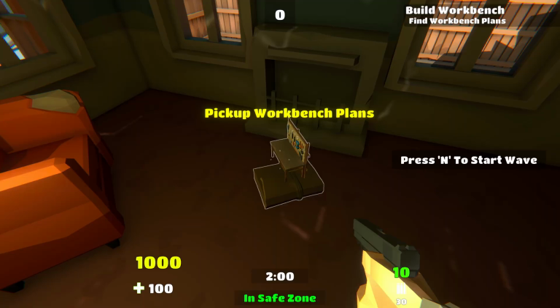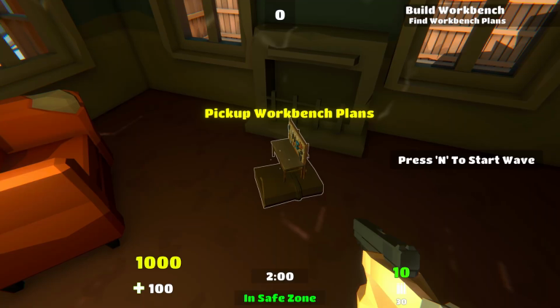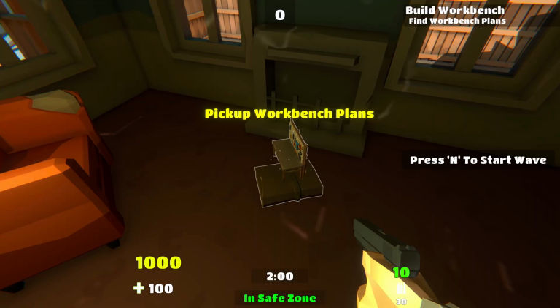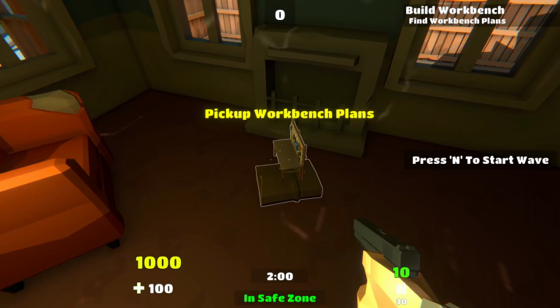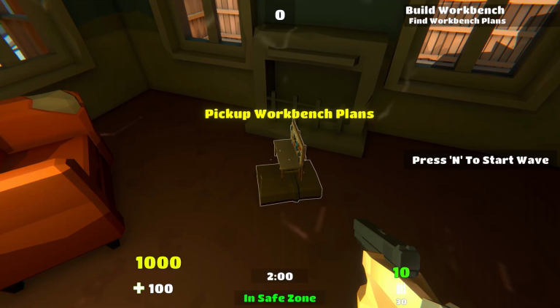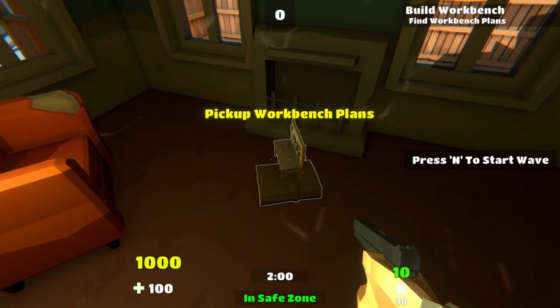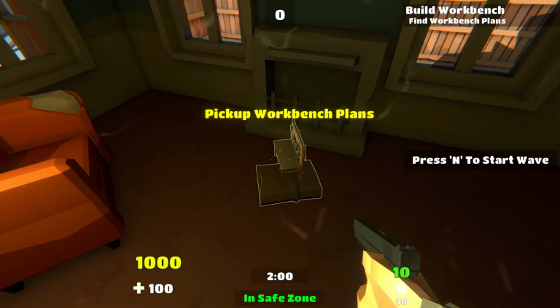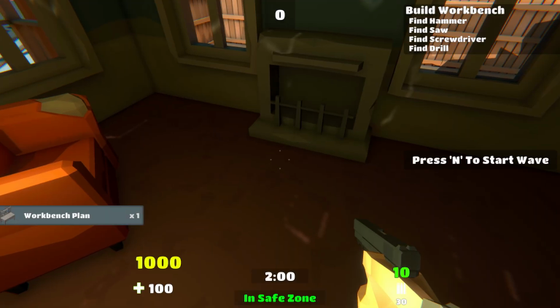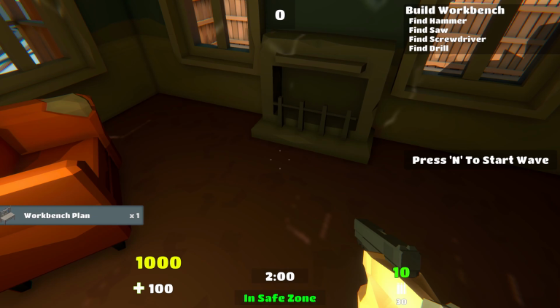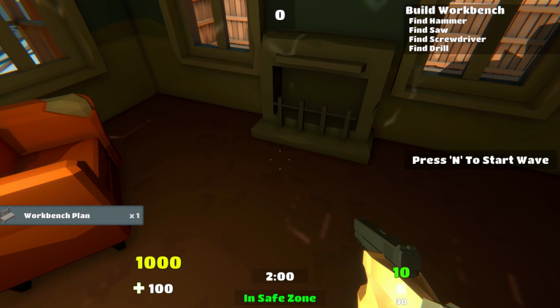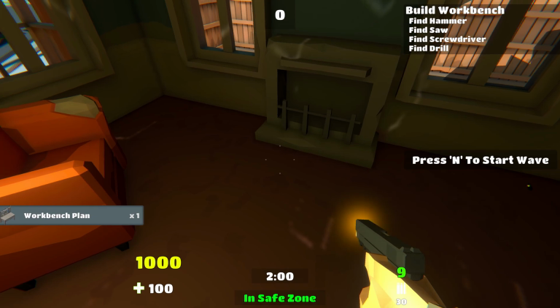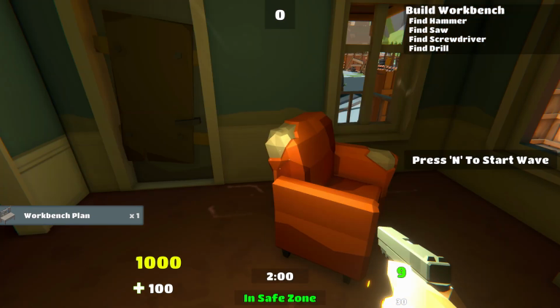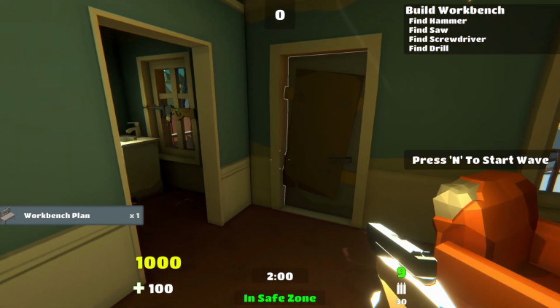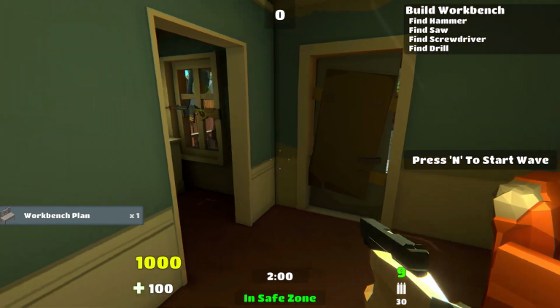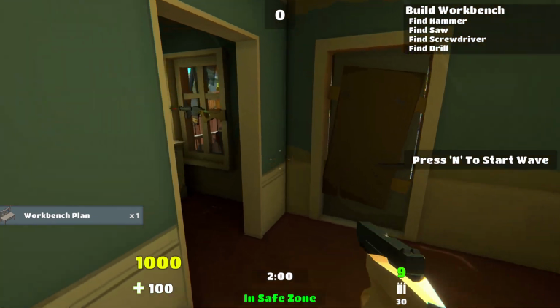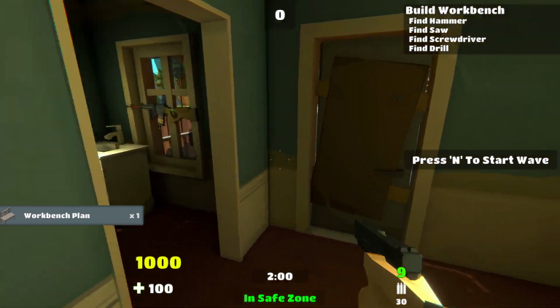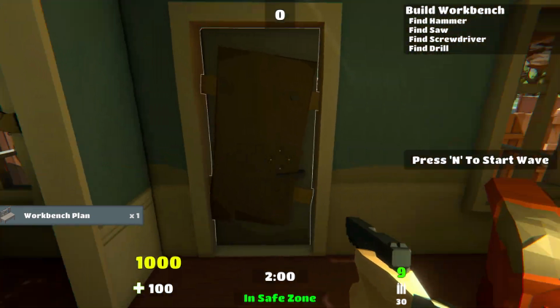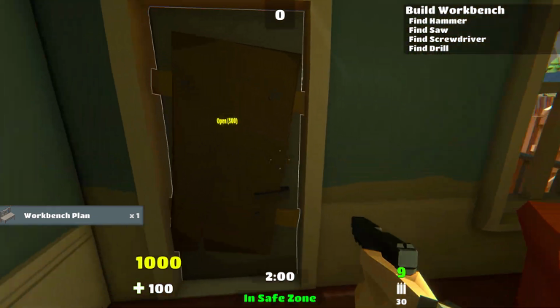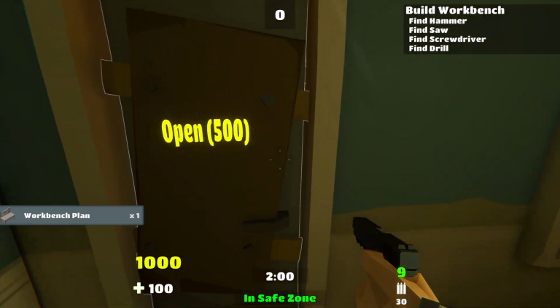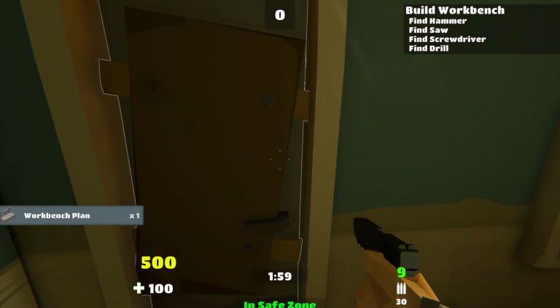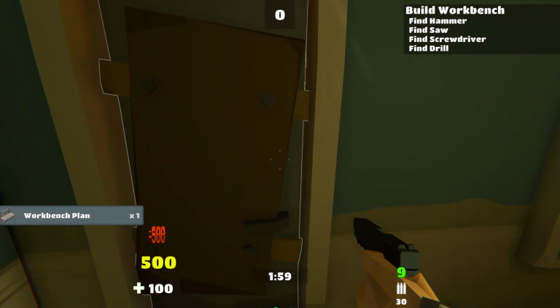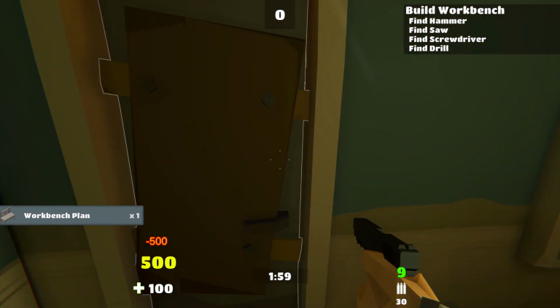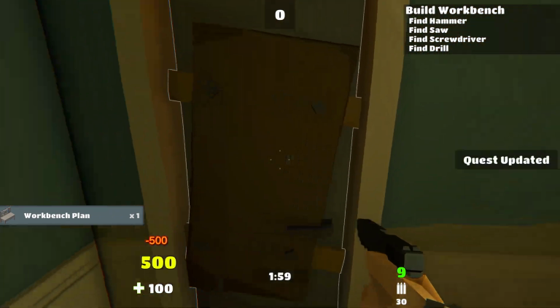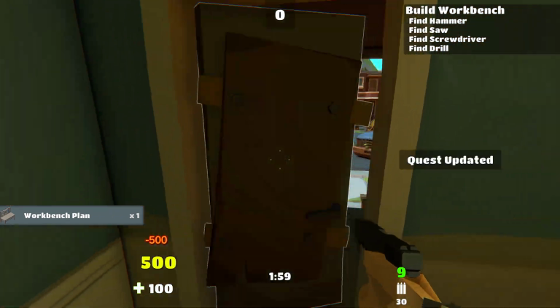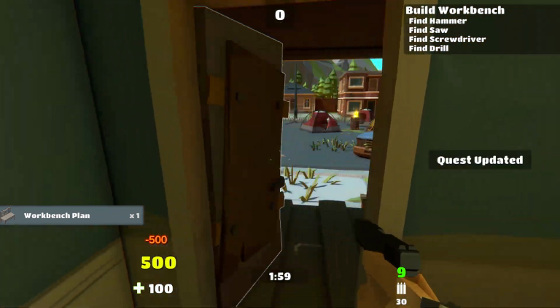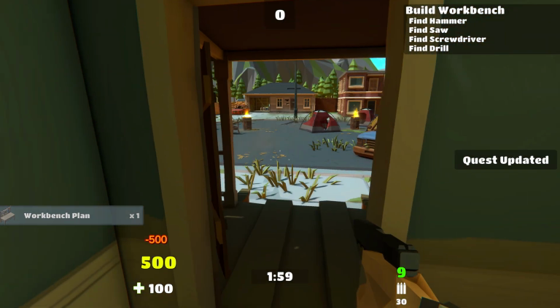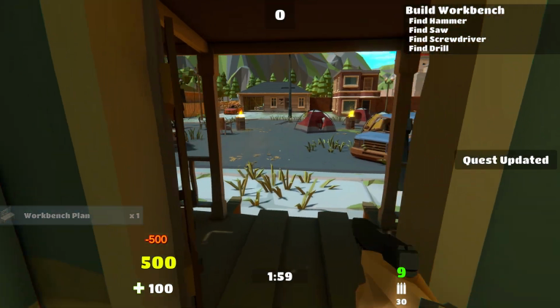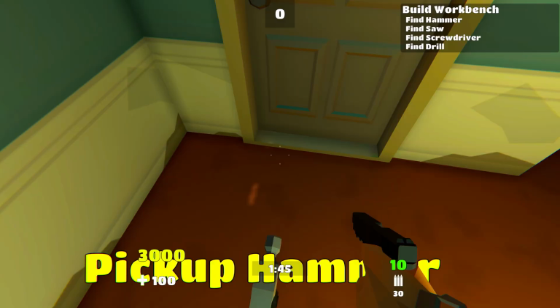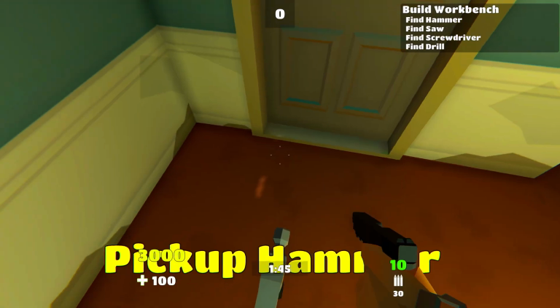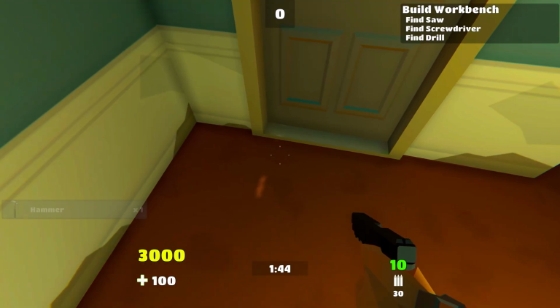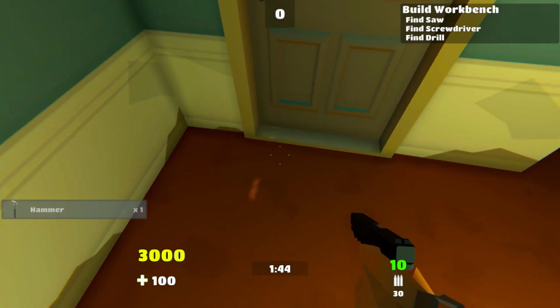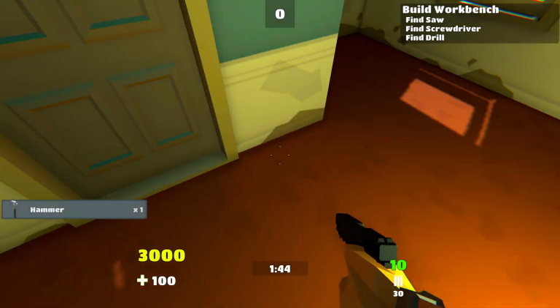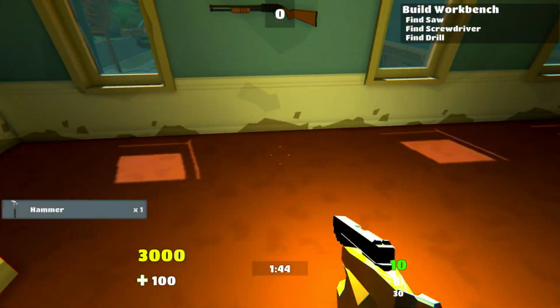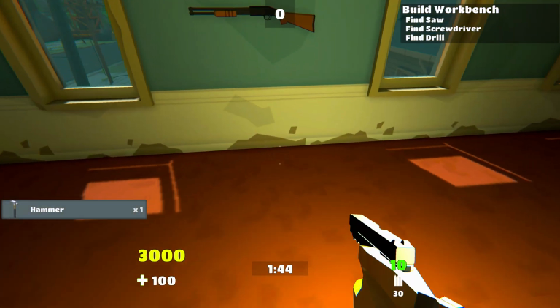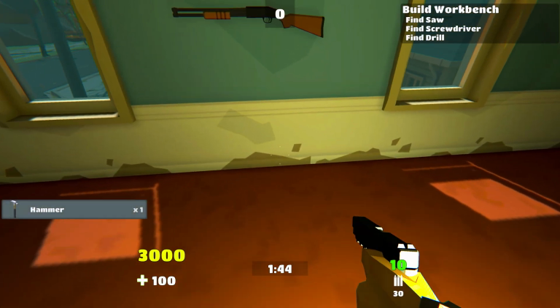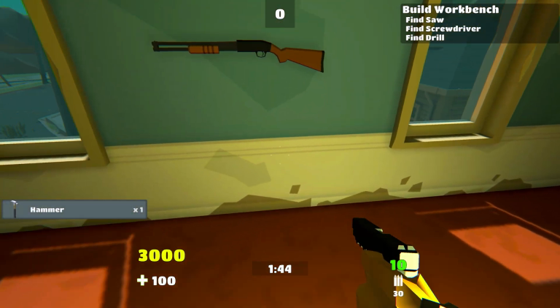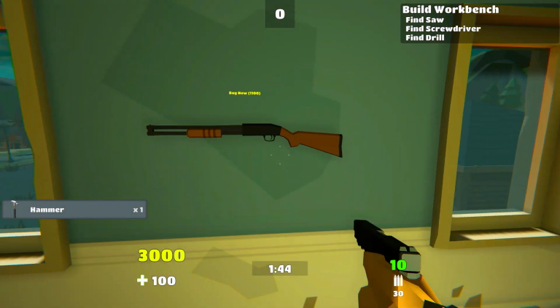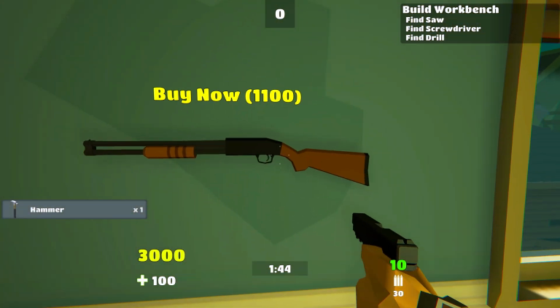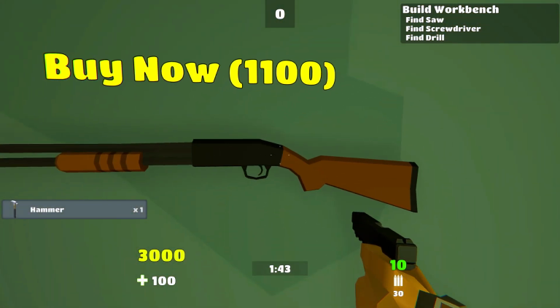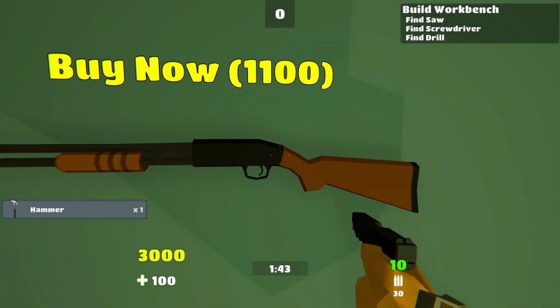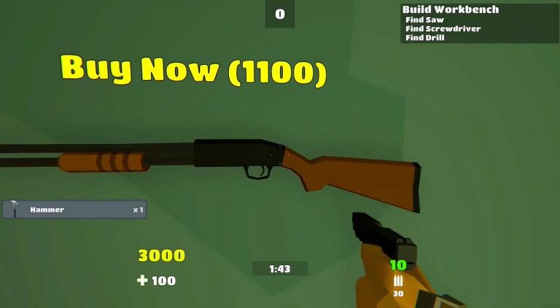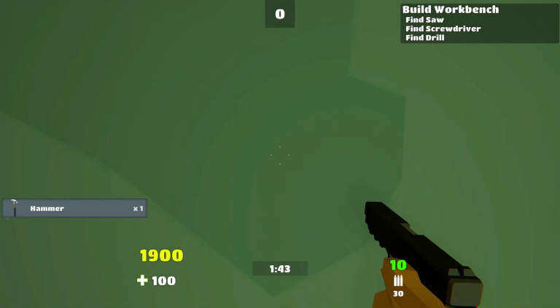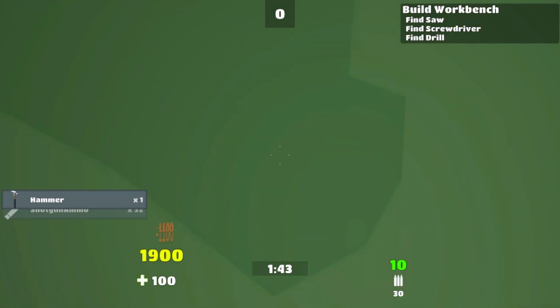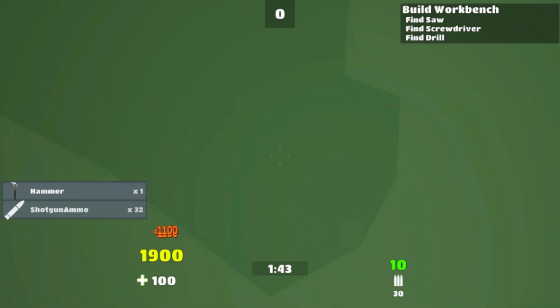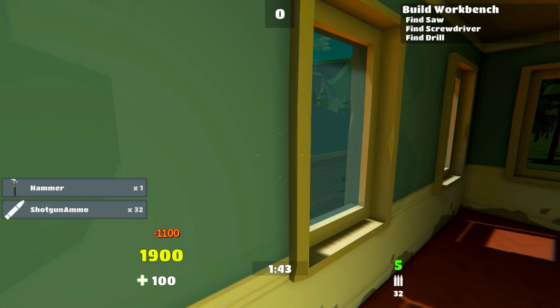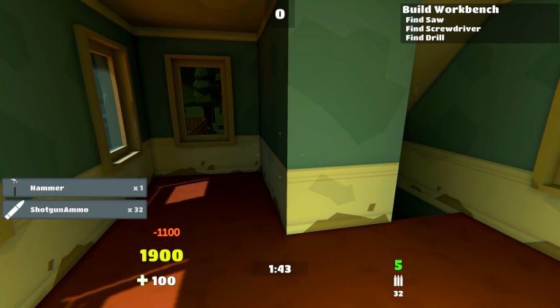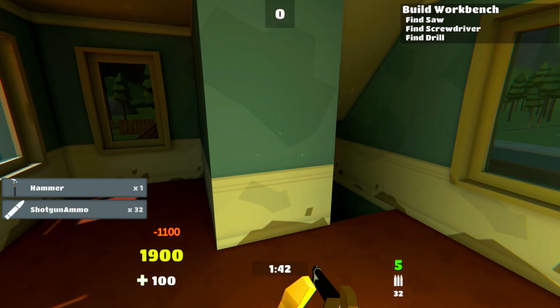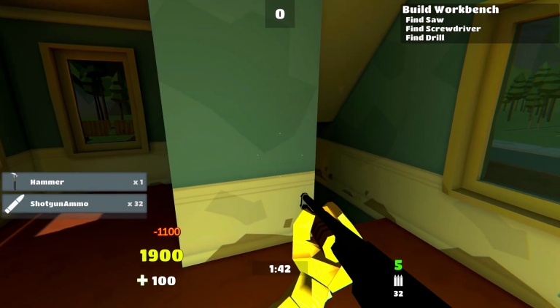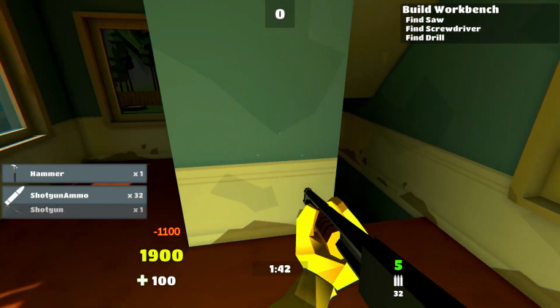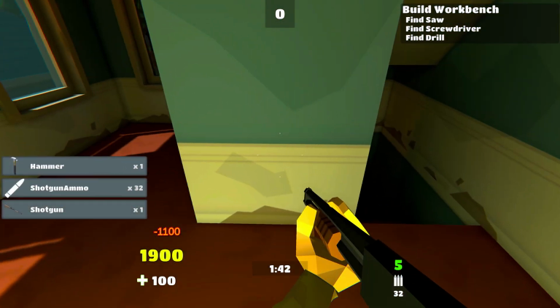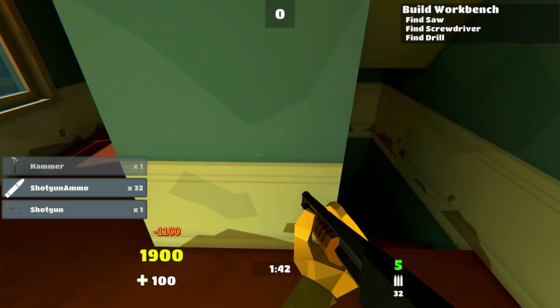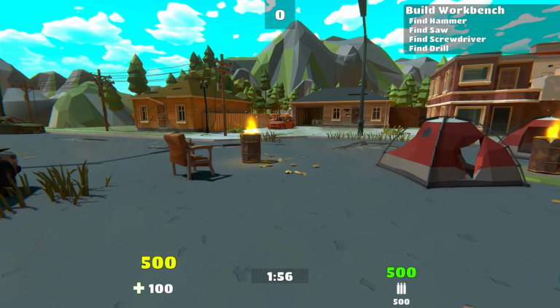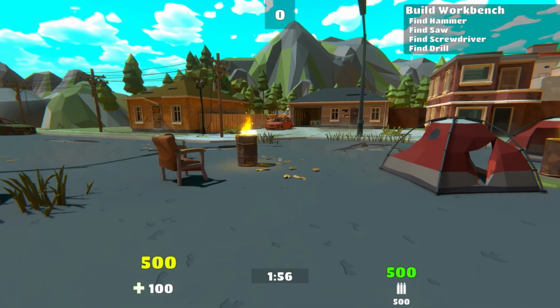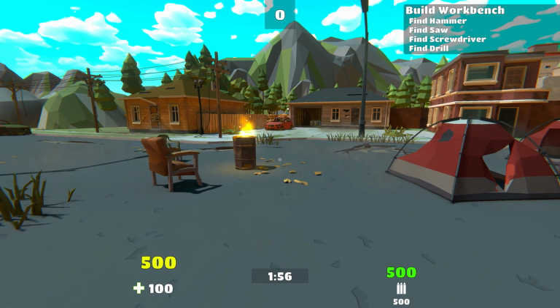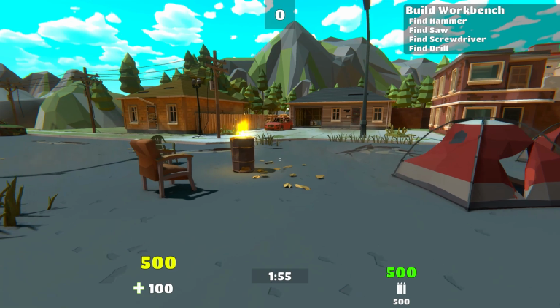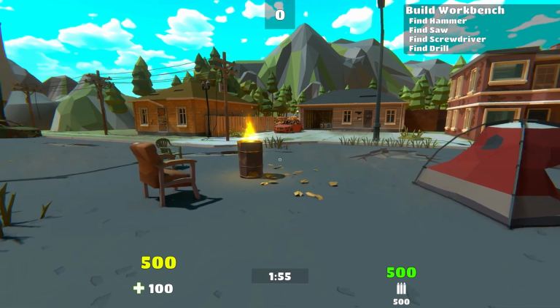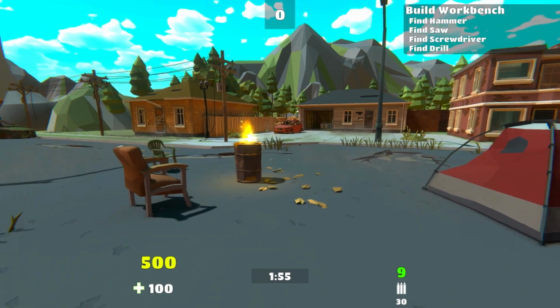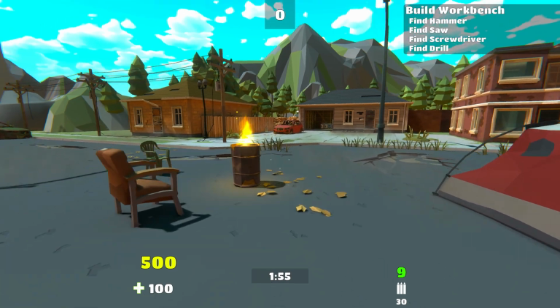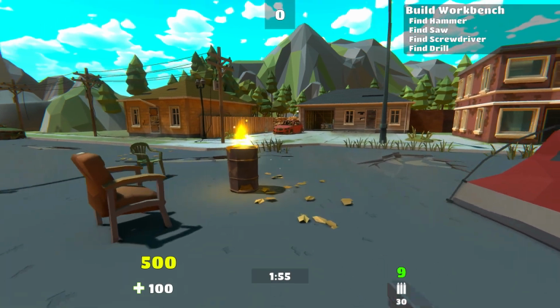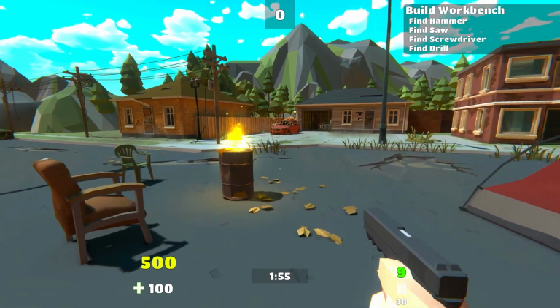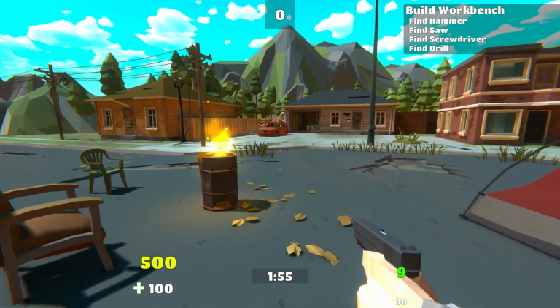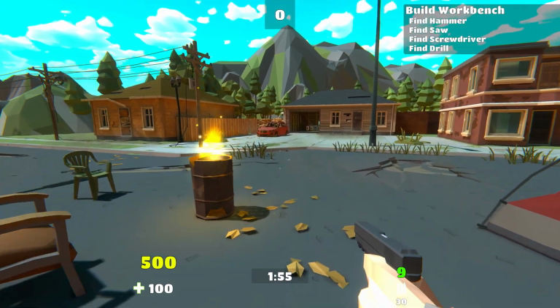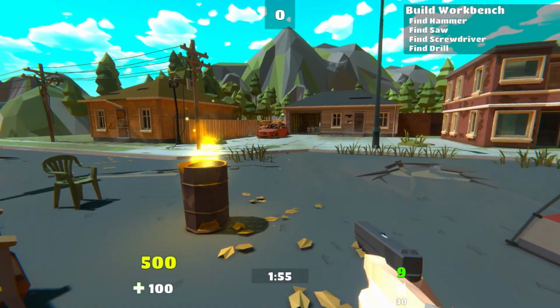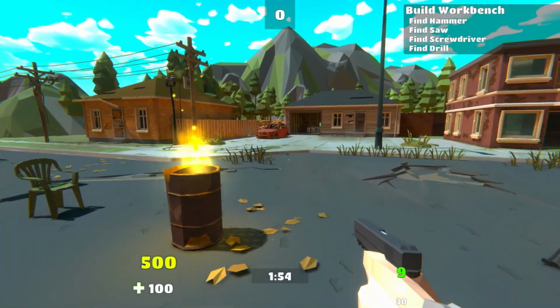I fixed a bunch of text pop-ups at all the doors and wall buy points which weren't turning red when you didn't have enough money to open or buy them.